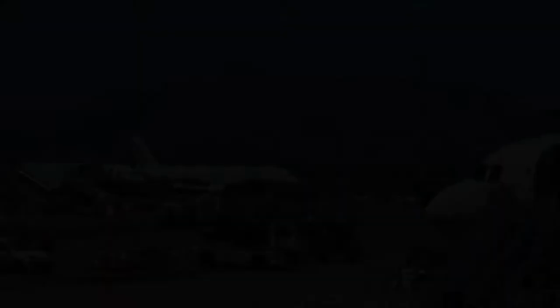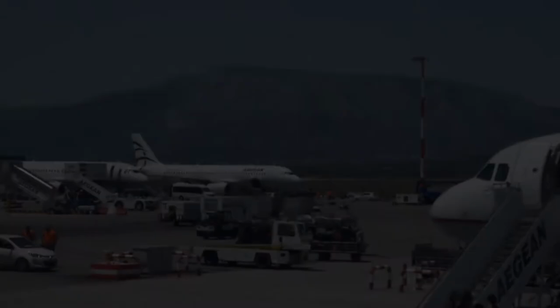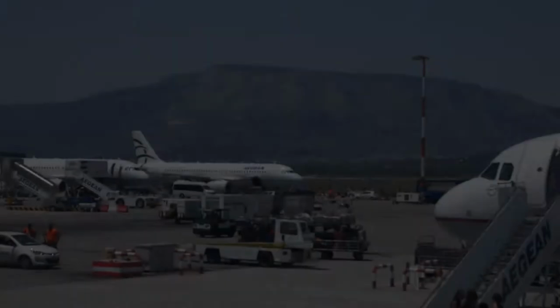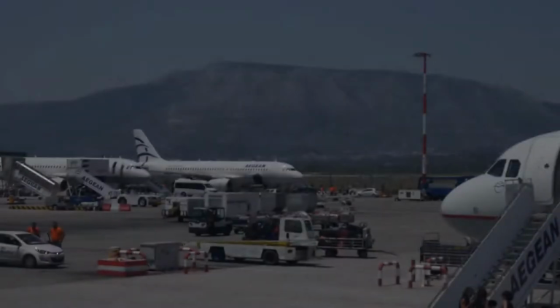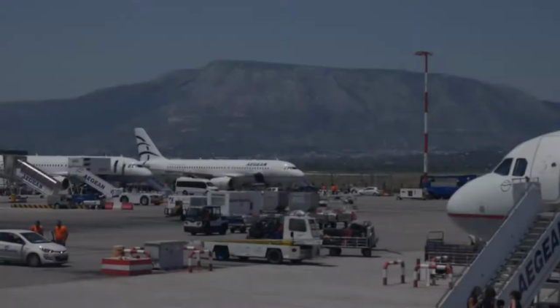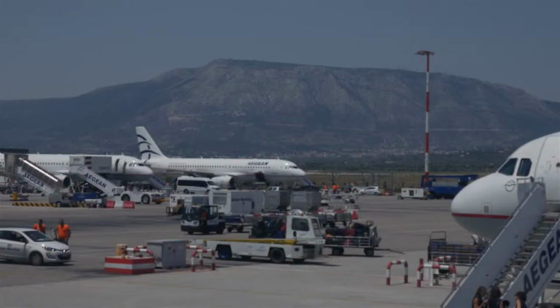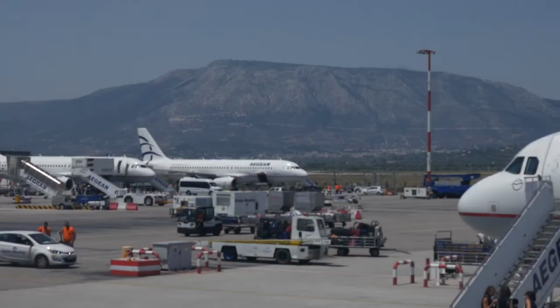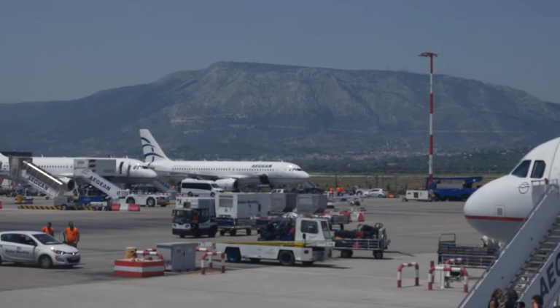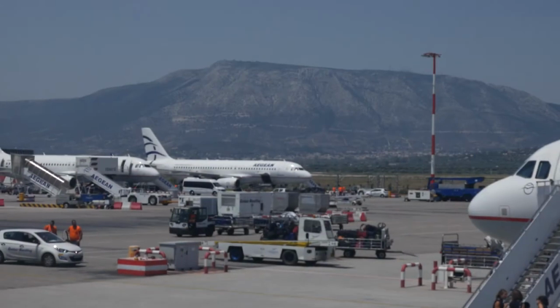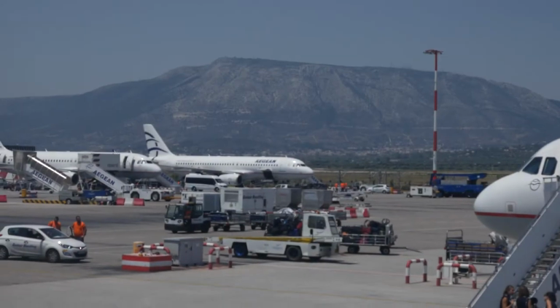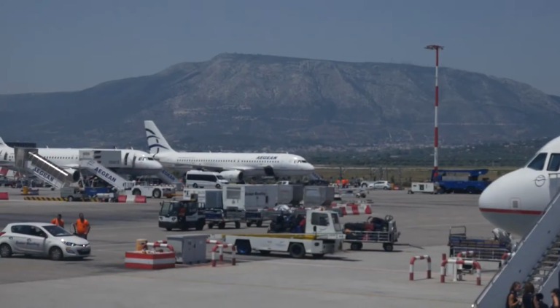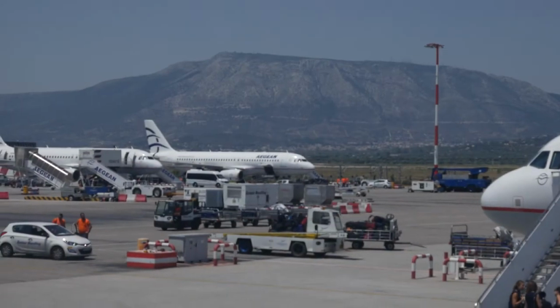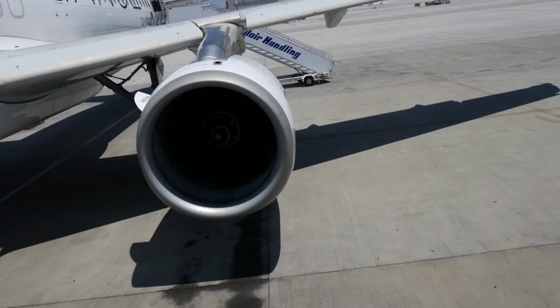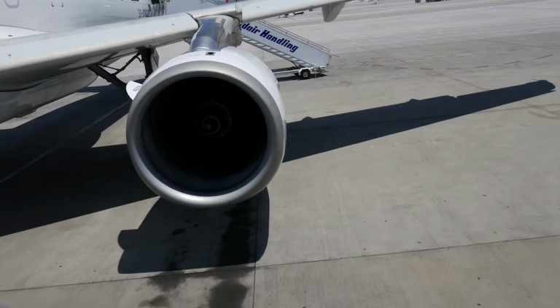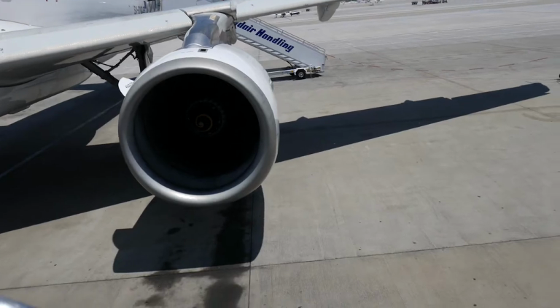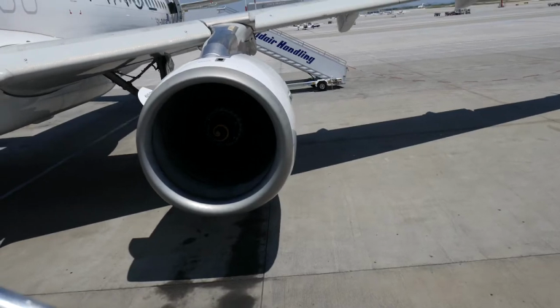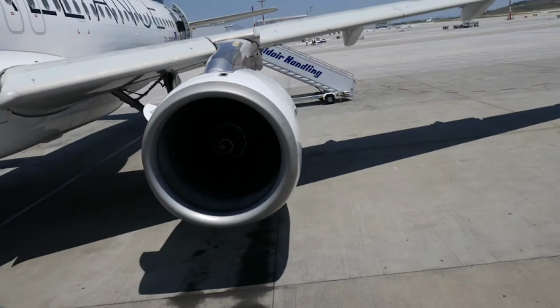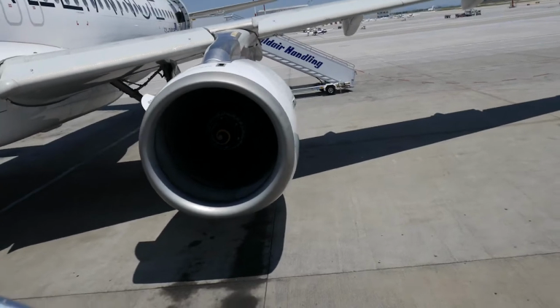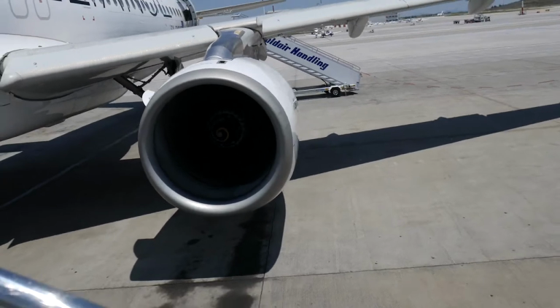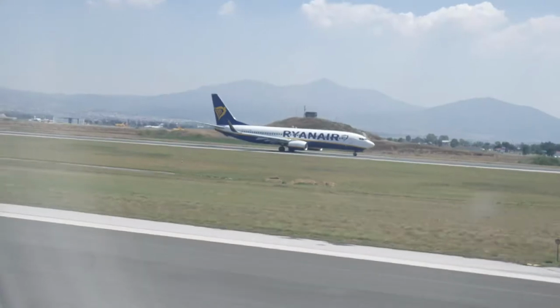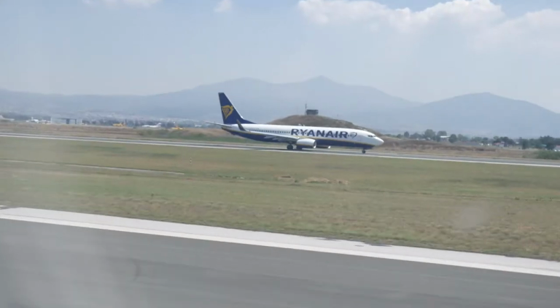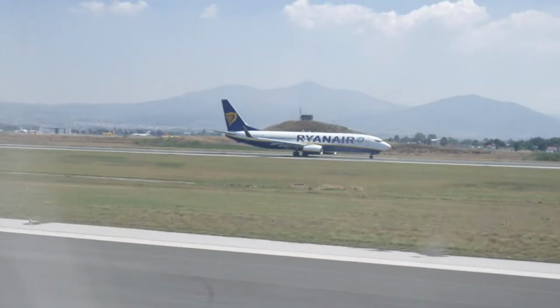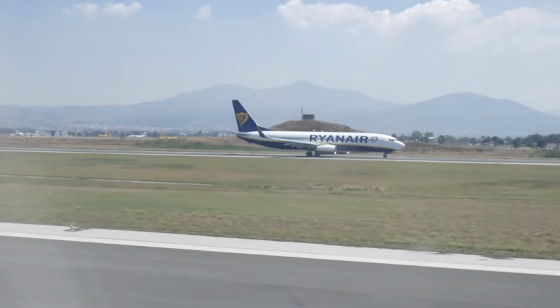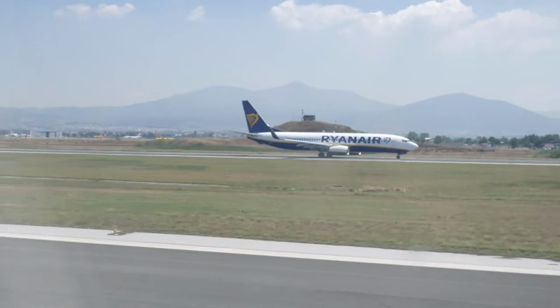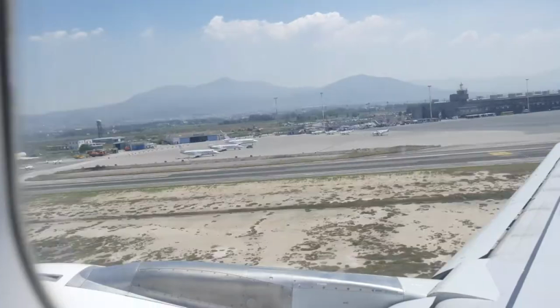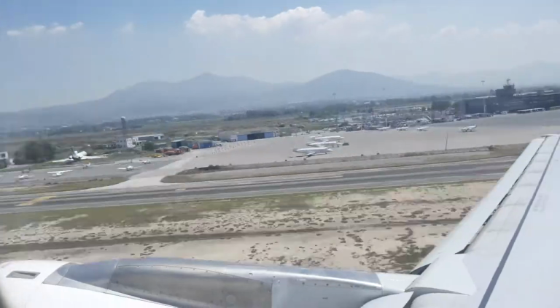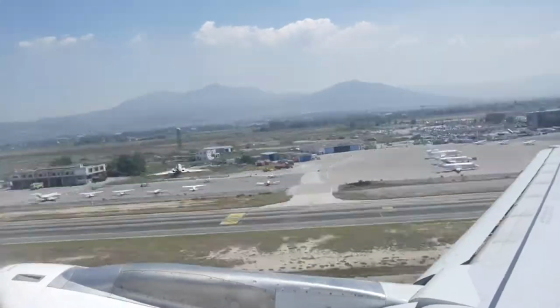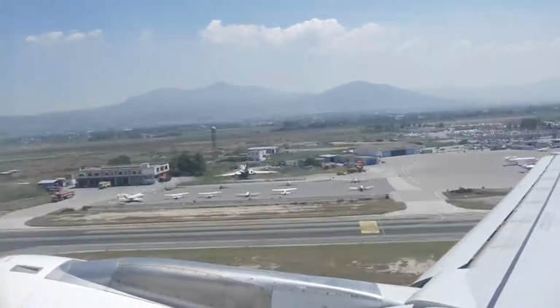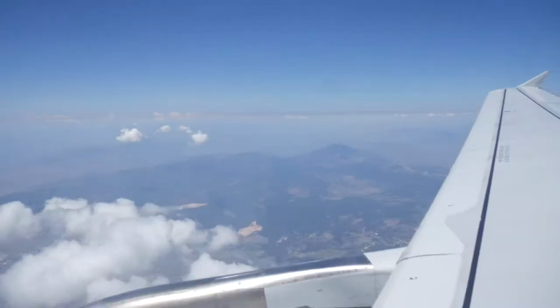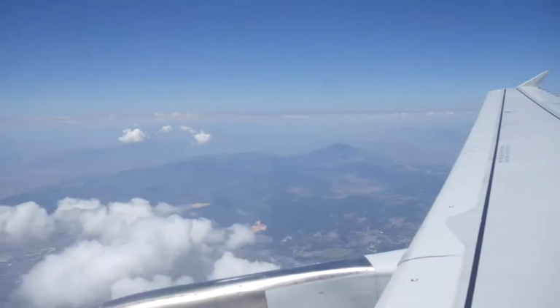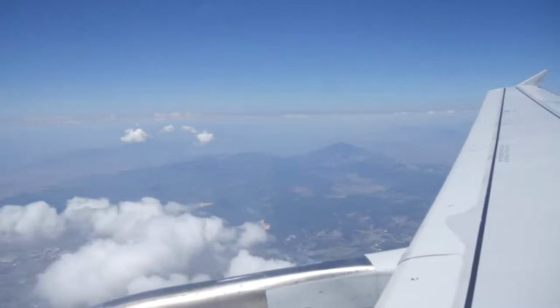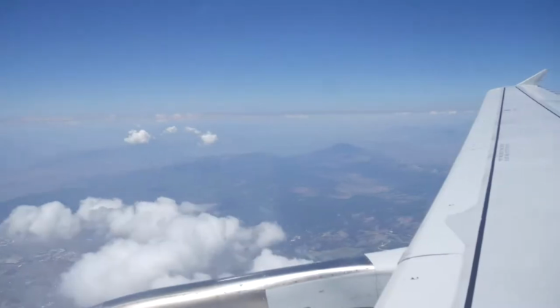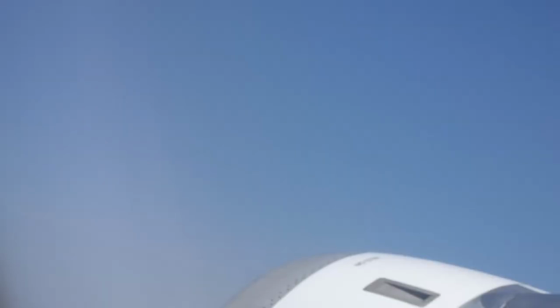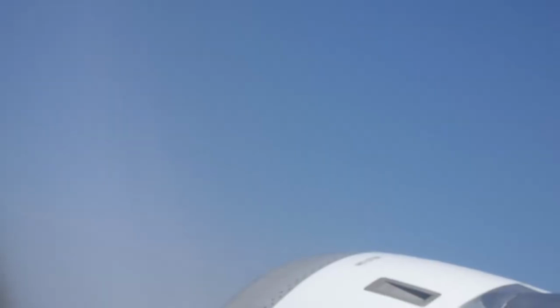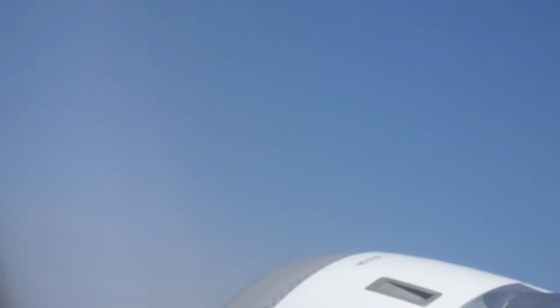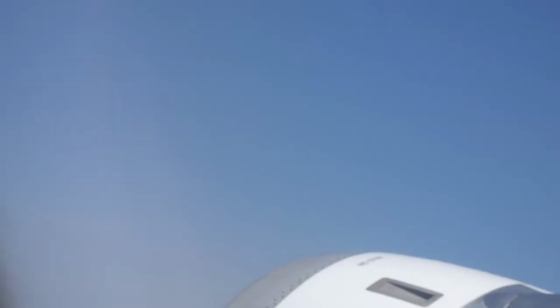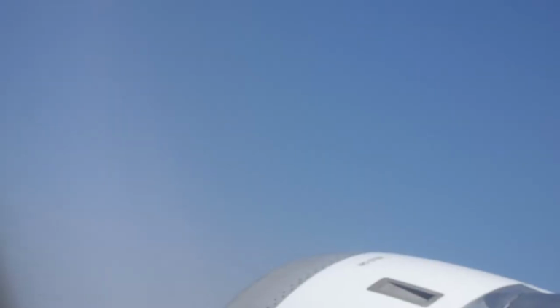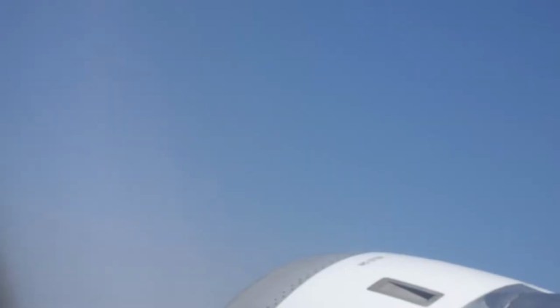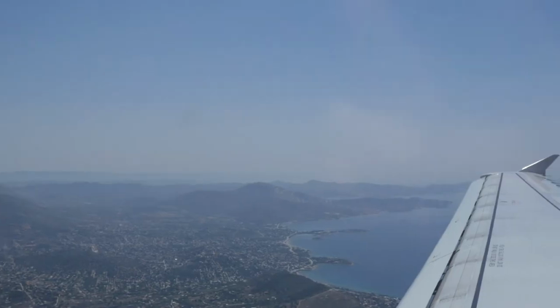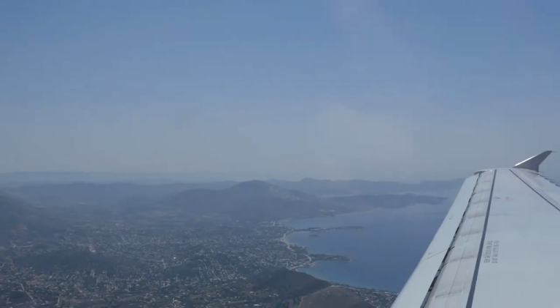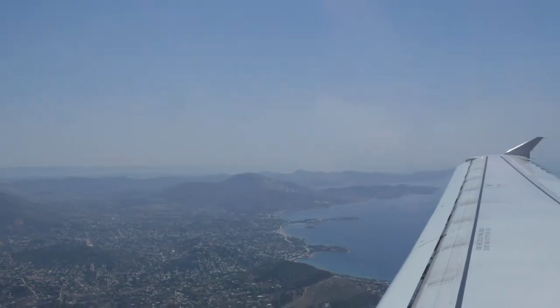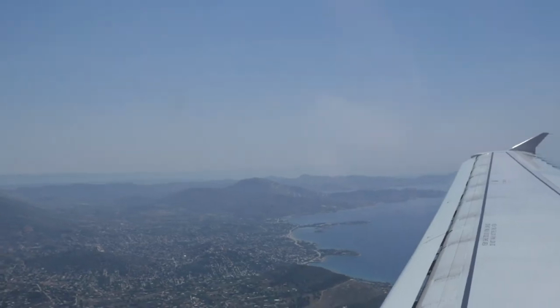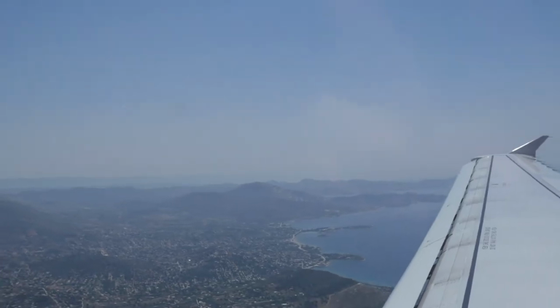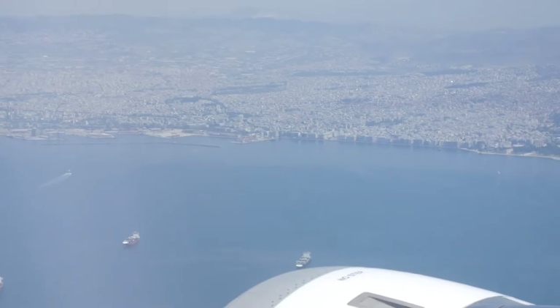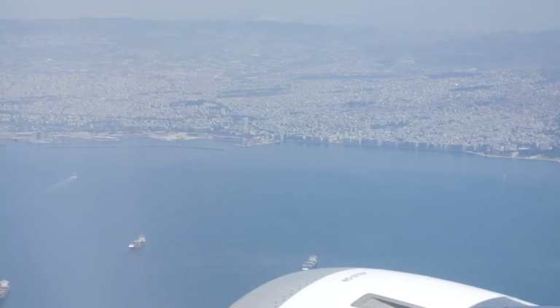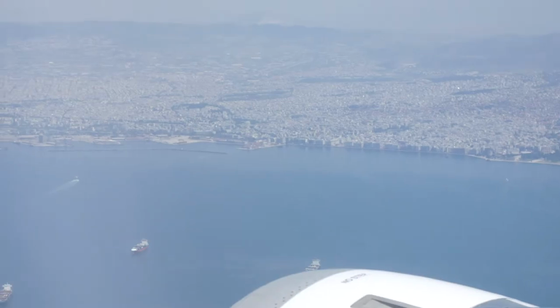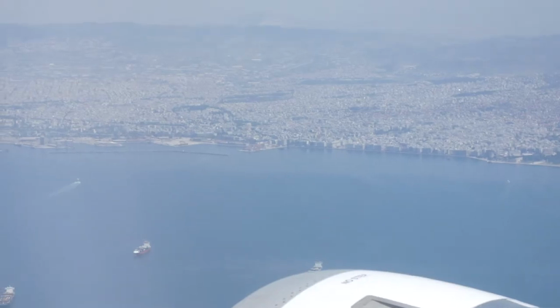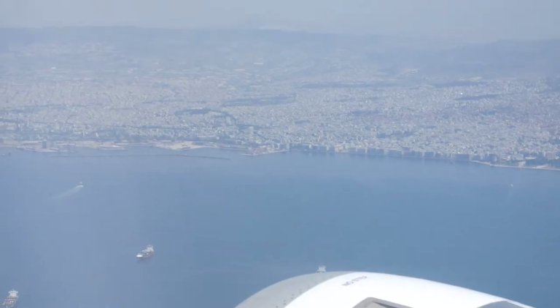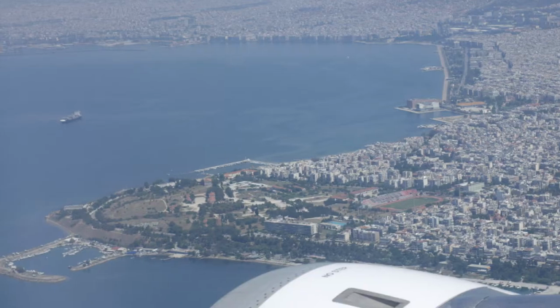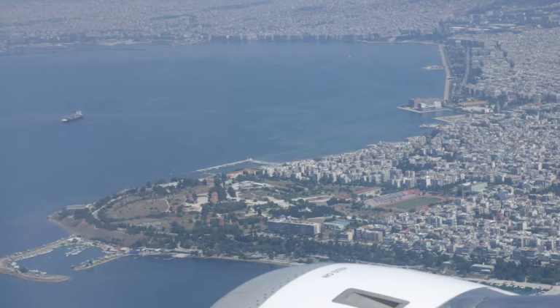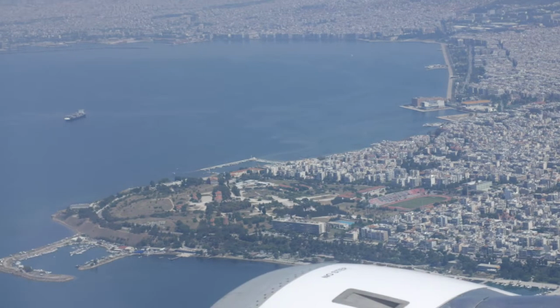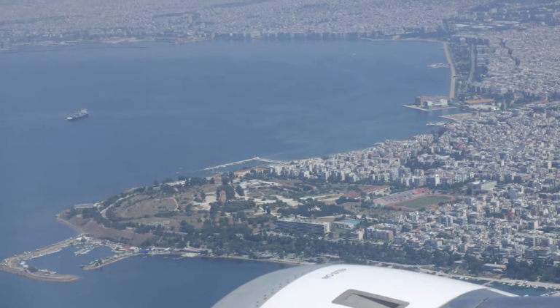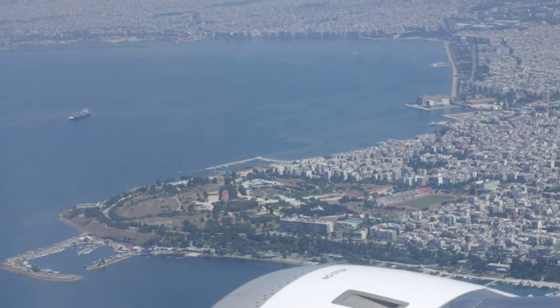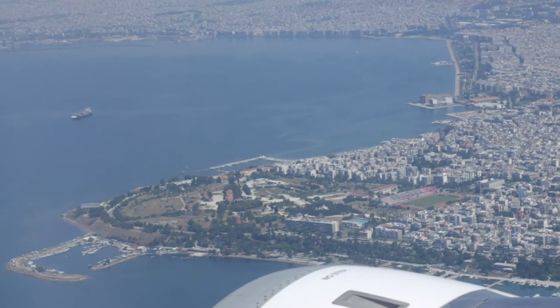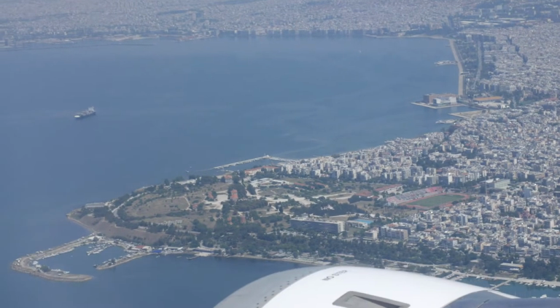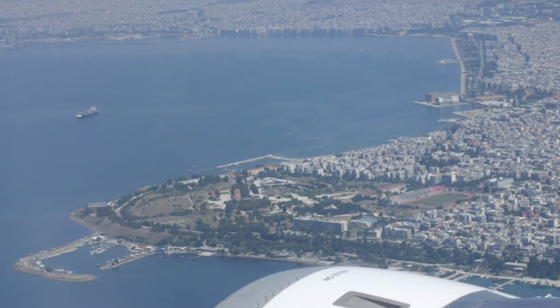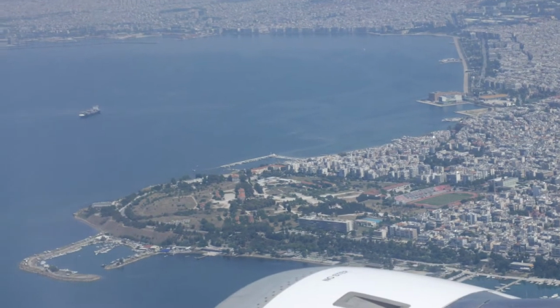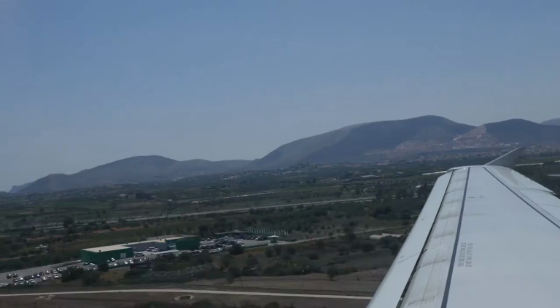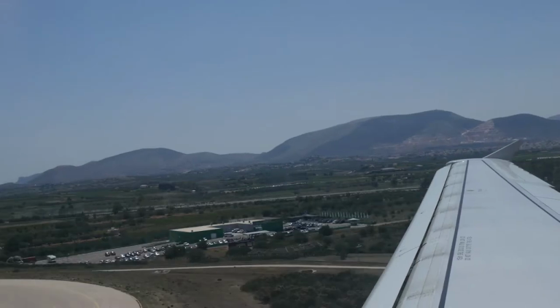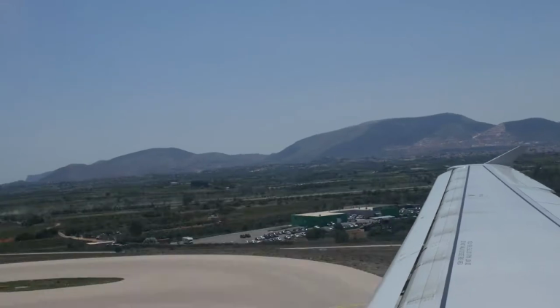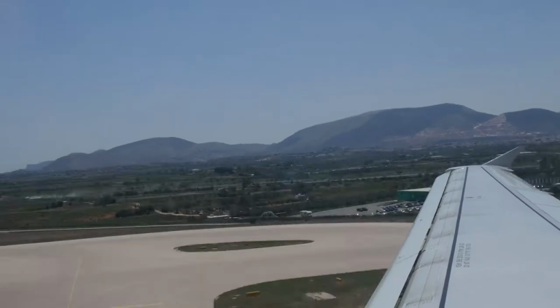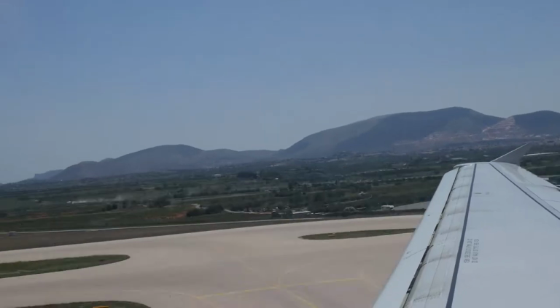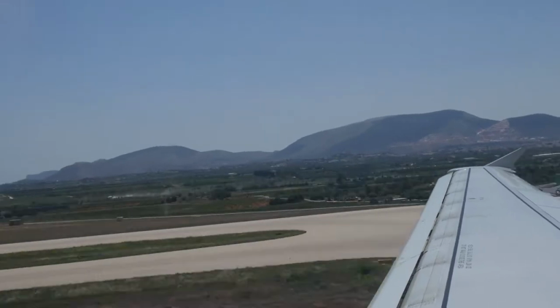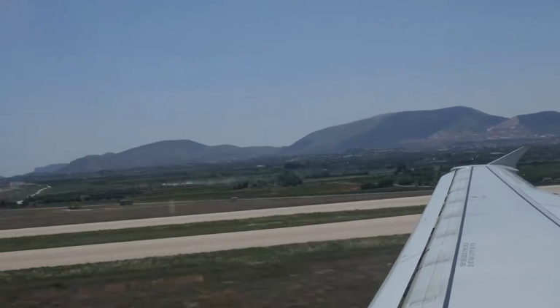Okay, all flight controllers go, no go for landing. Retro, go. Right off, go. Guidance, go. Control, go. Telcom, go. GNC, go. Econ, go. Surgeon, go. Capcom, we're go for landing.